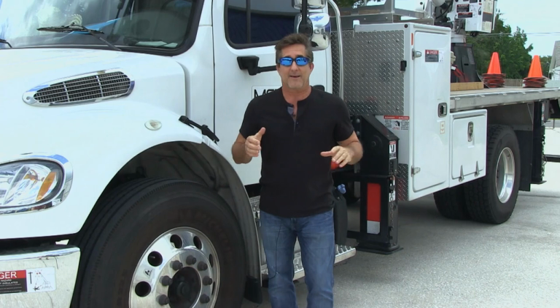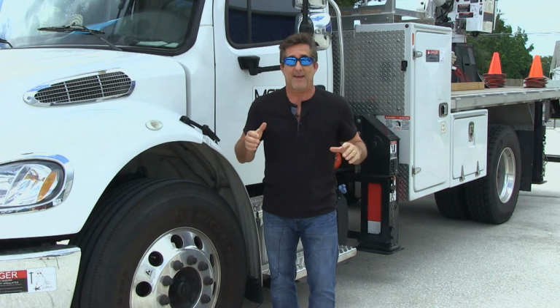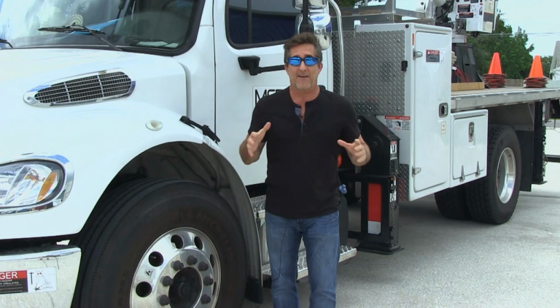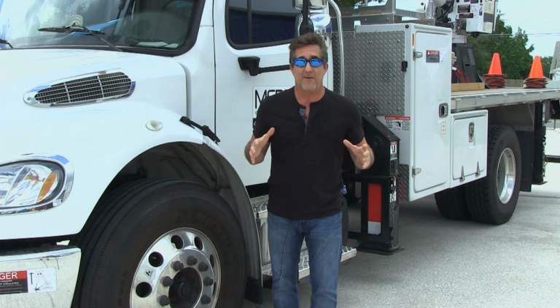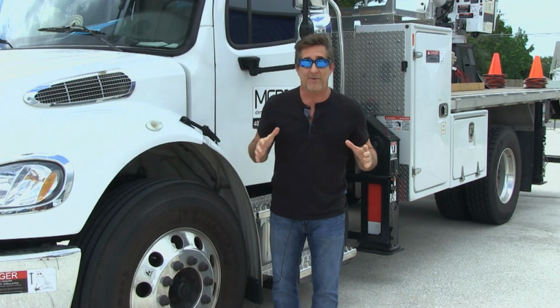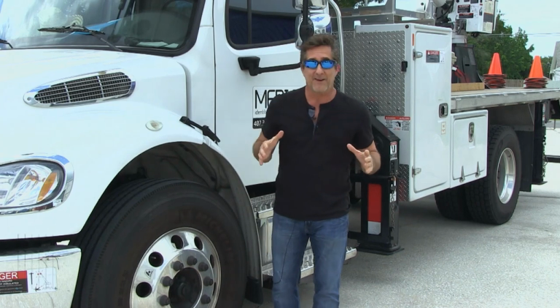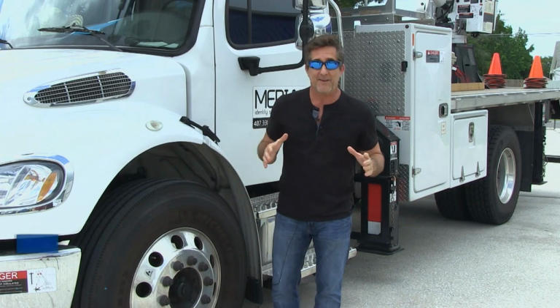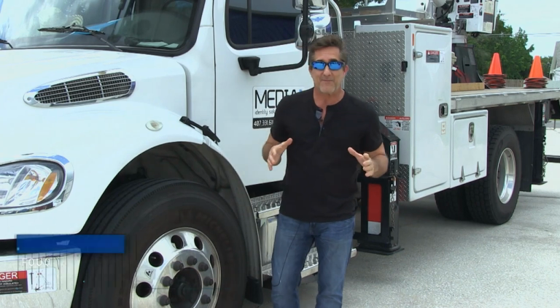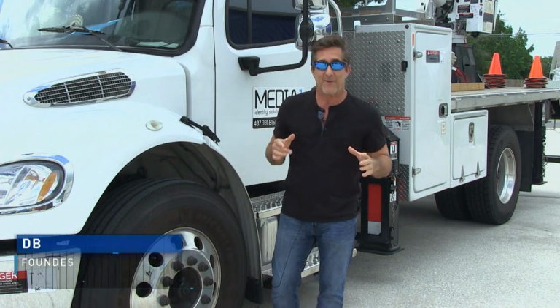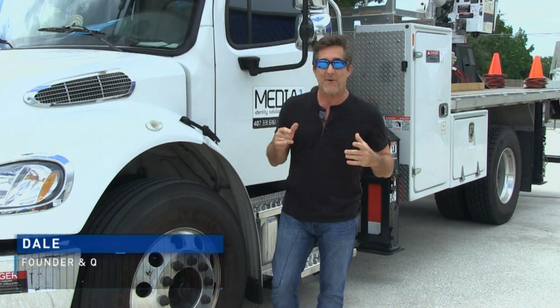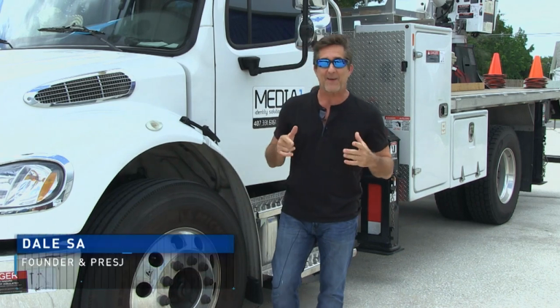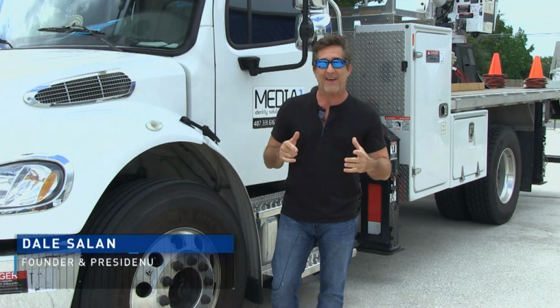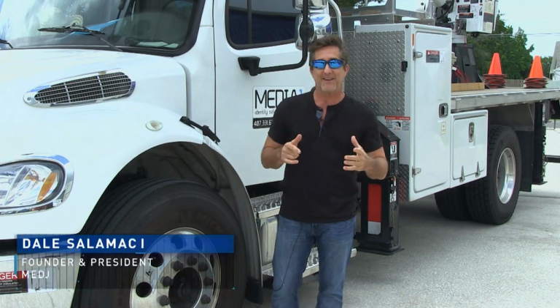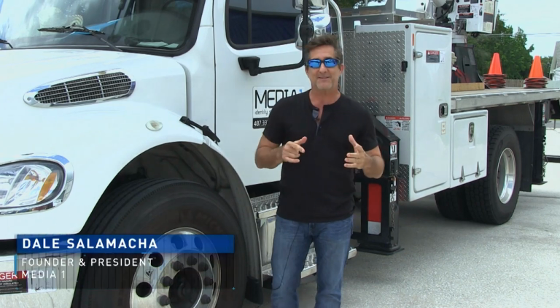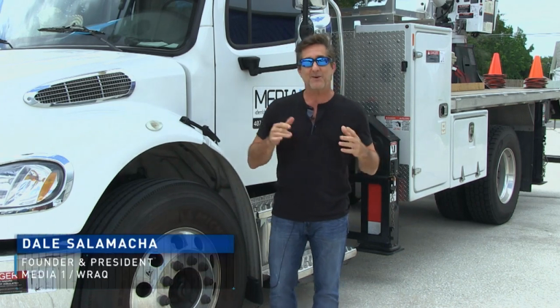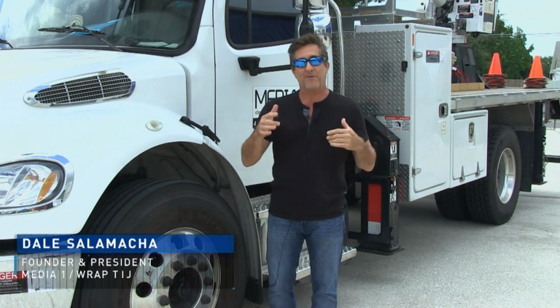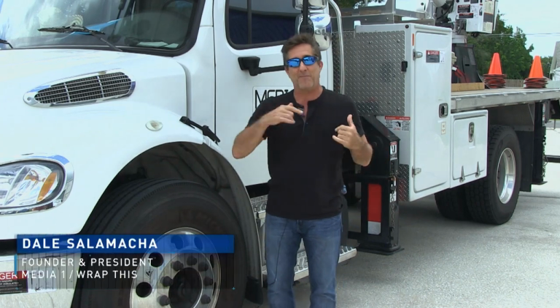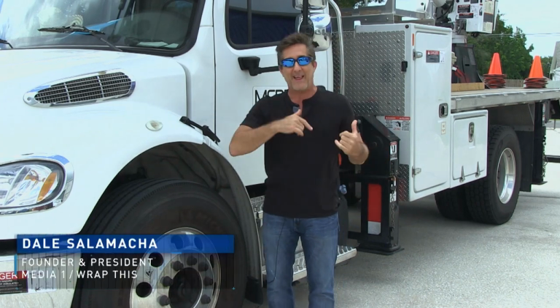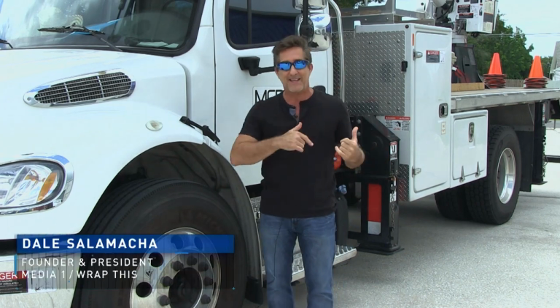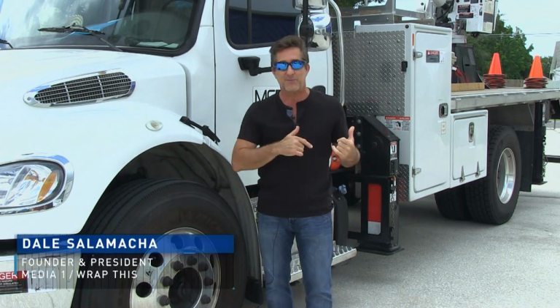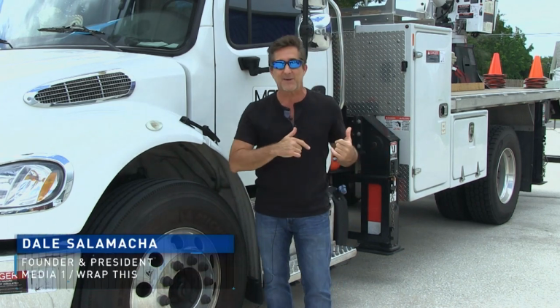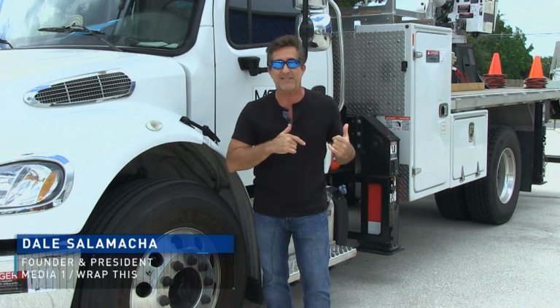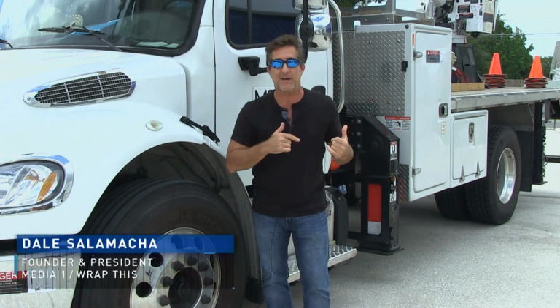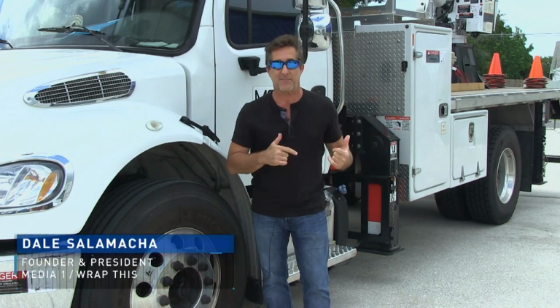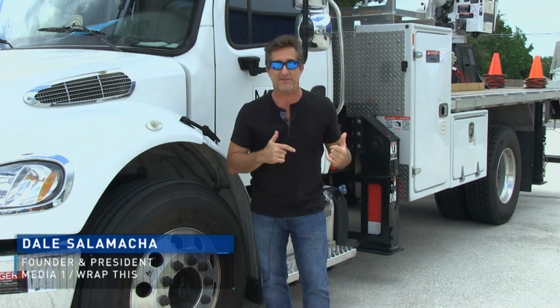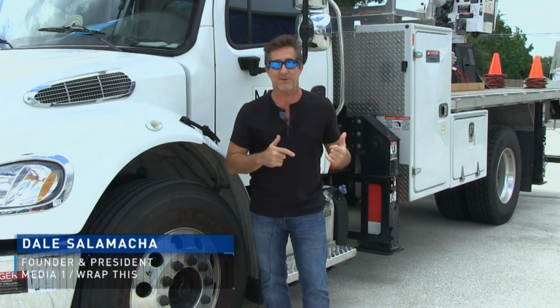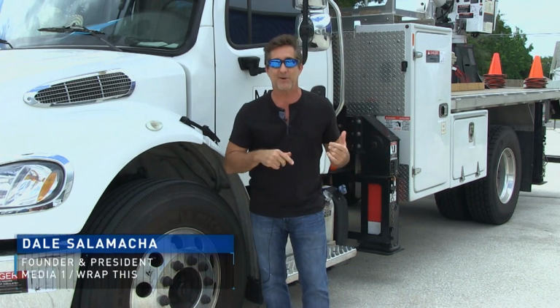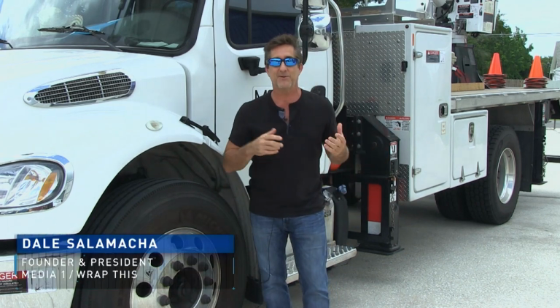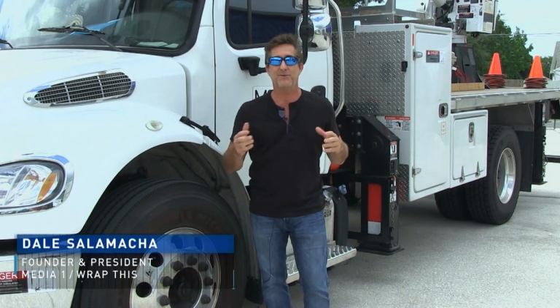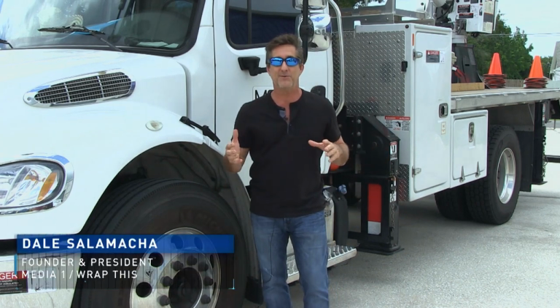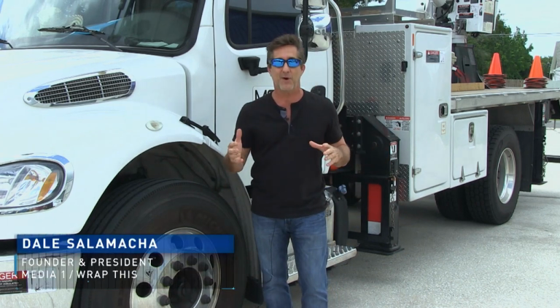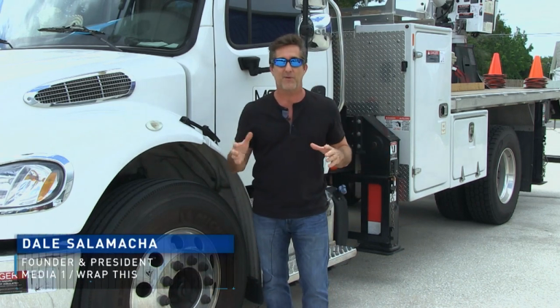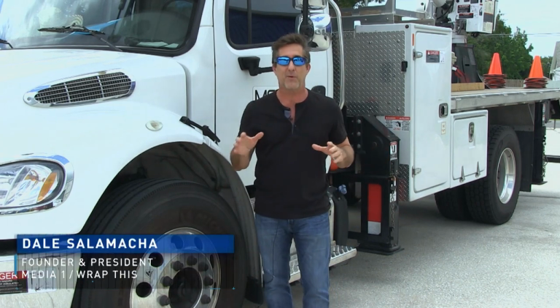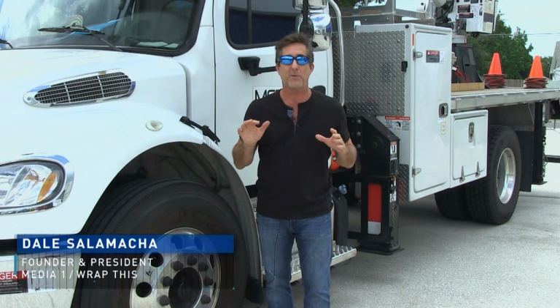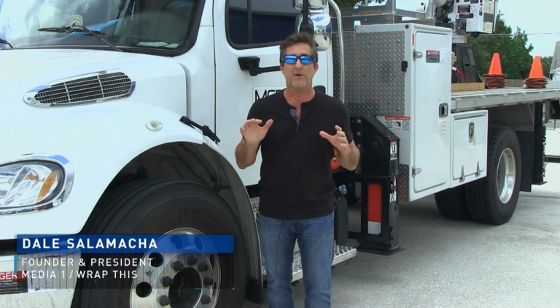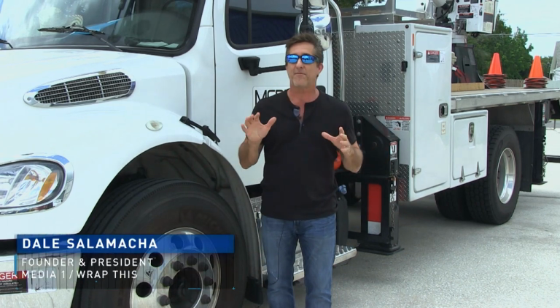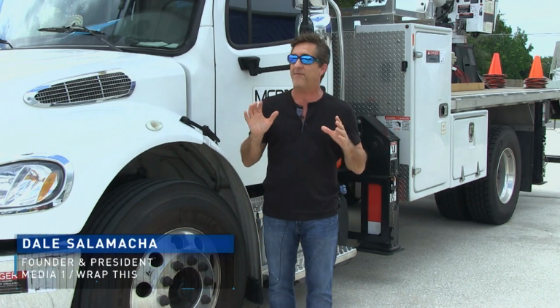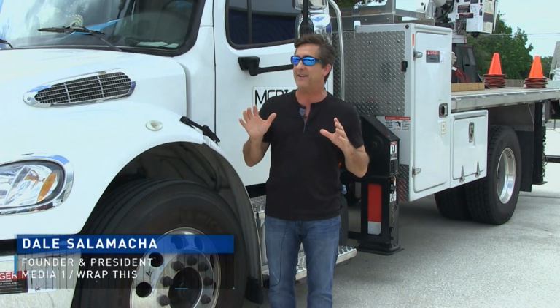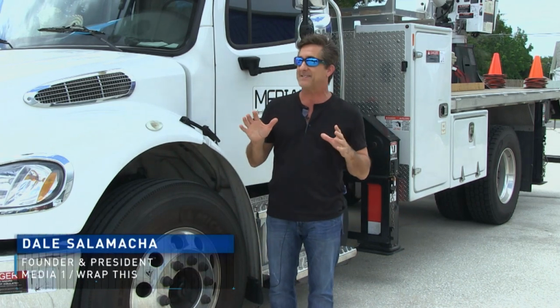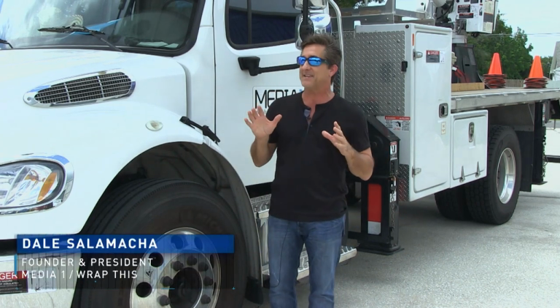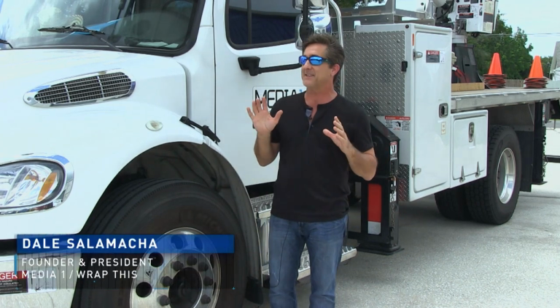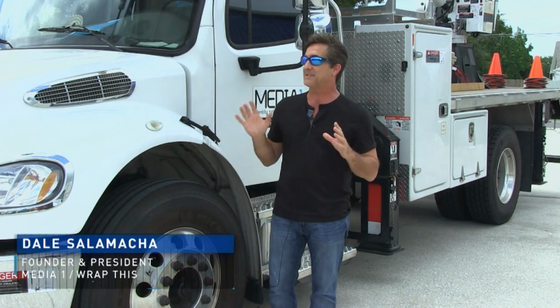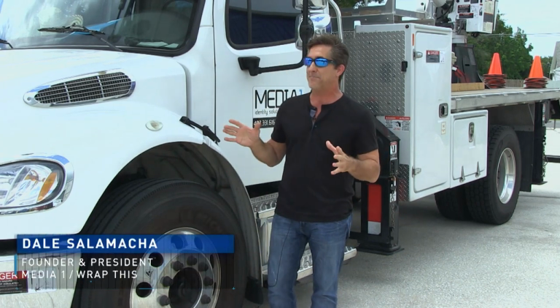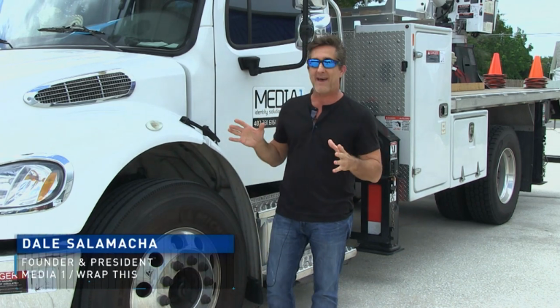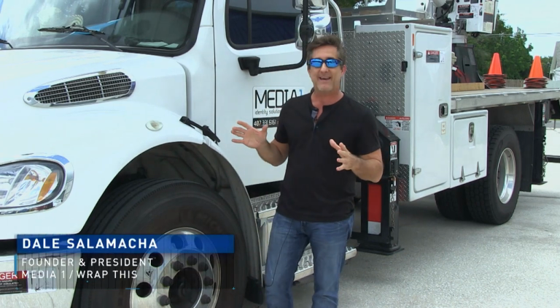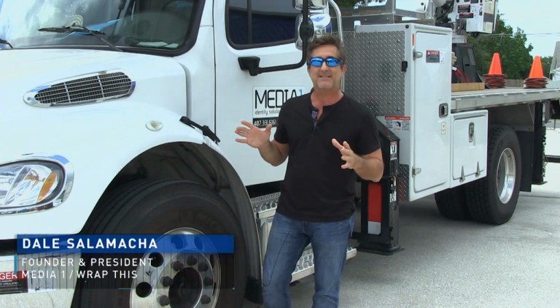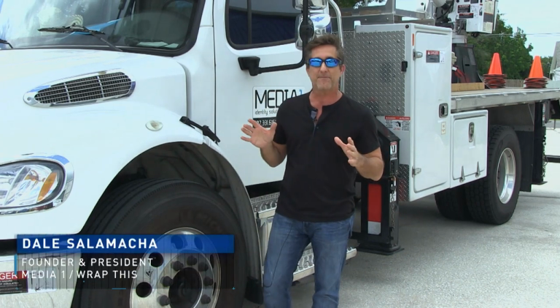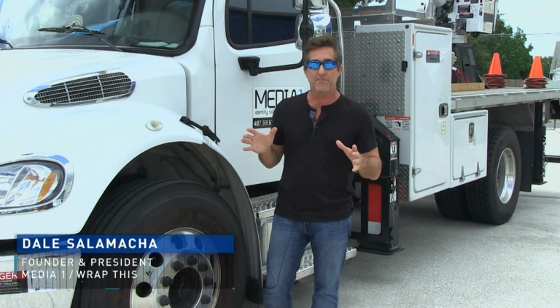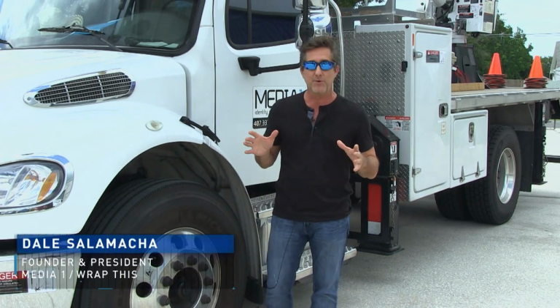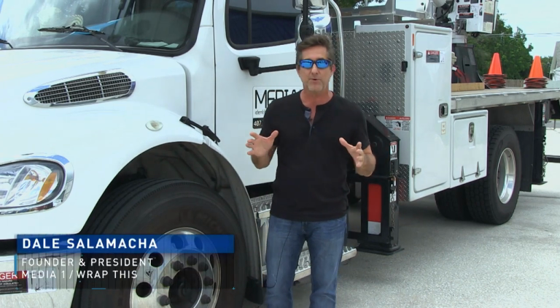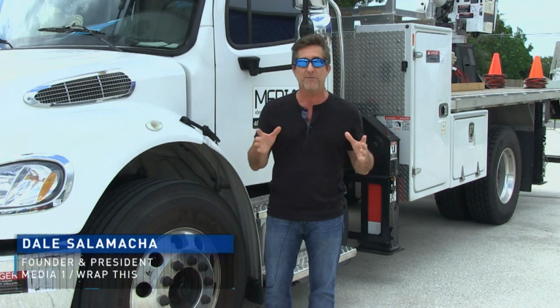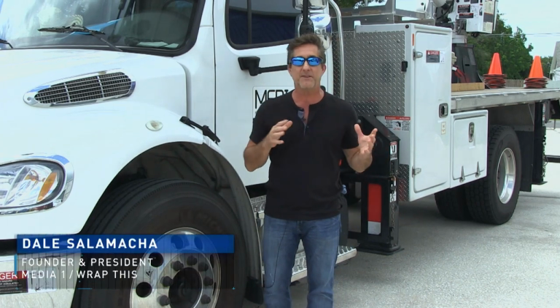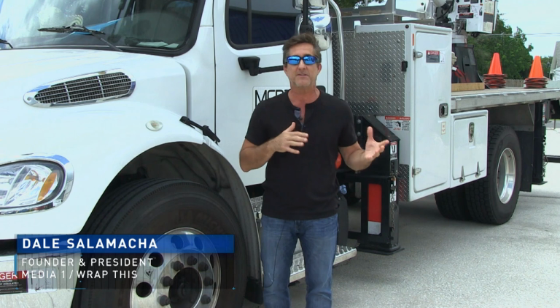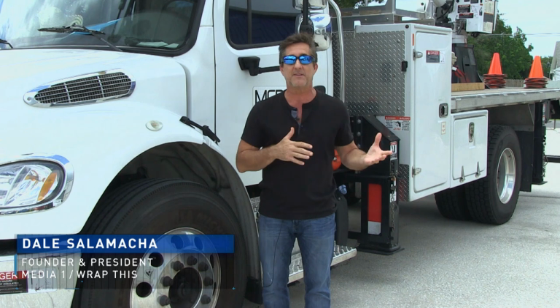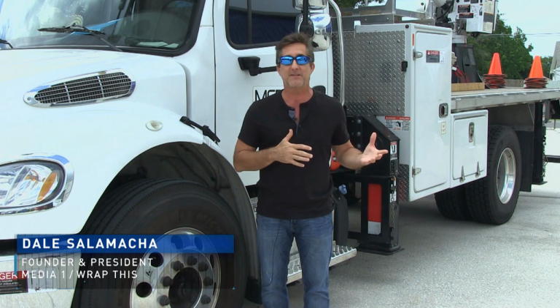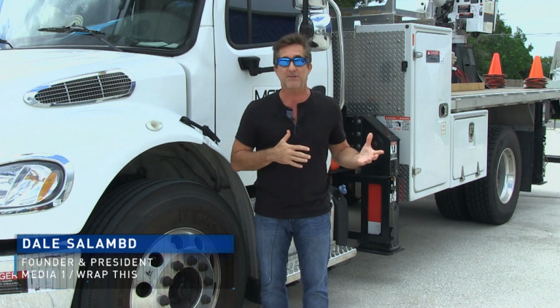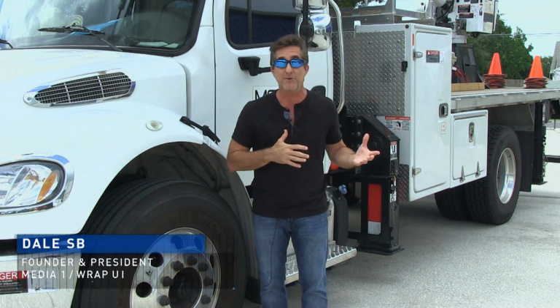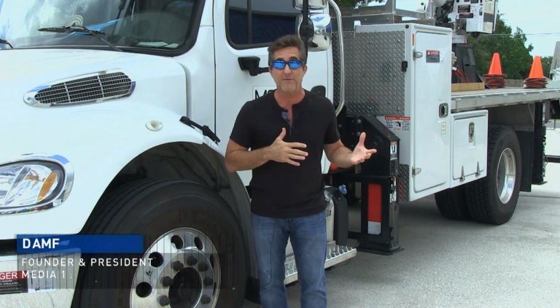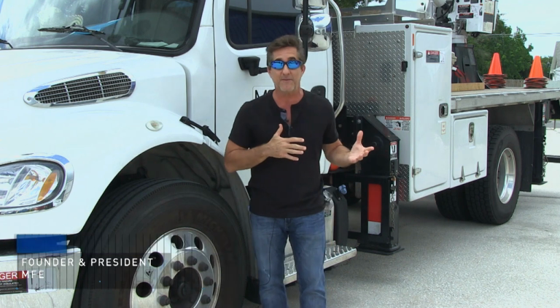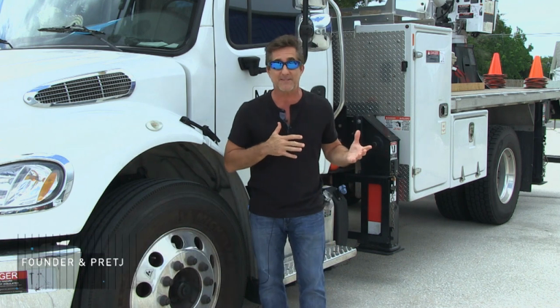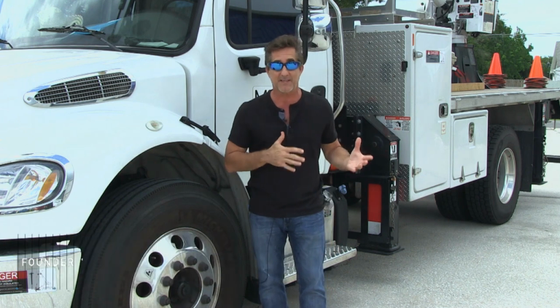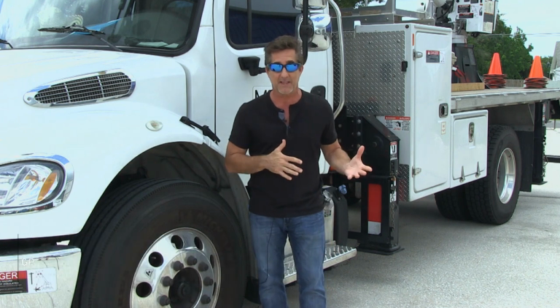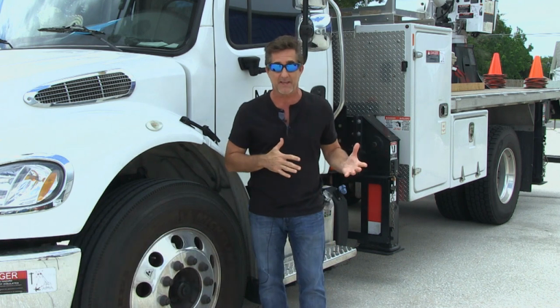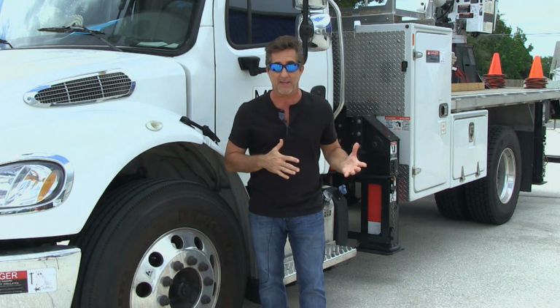Hey everybody. So from last week's episode, you know that we are facing this massive move into this new facility.